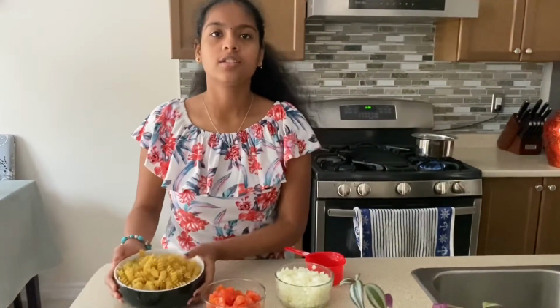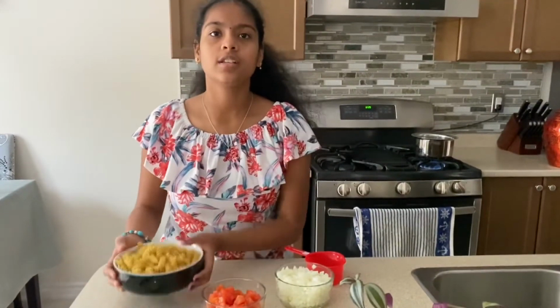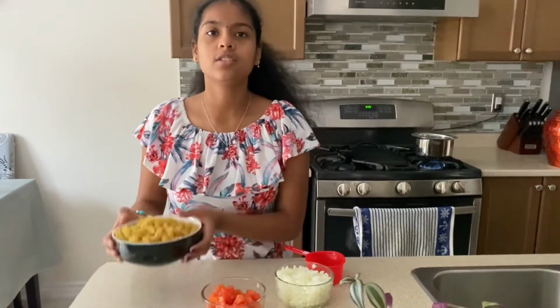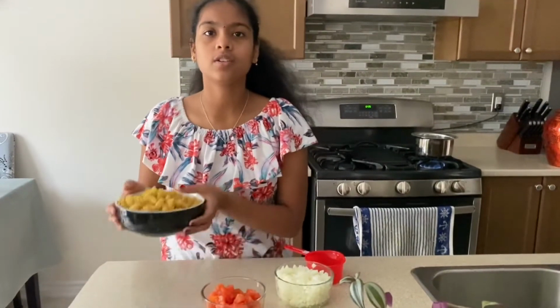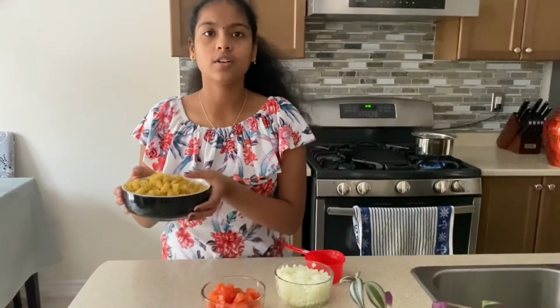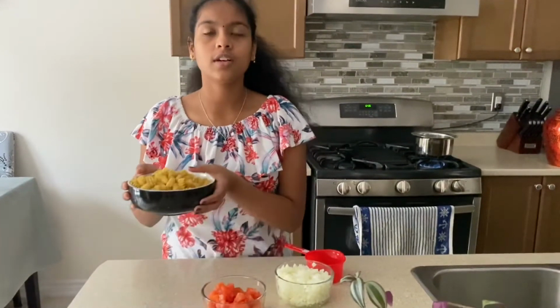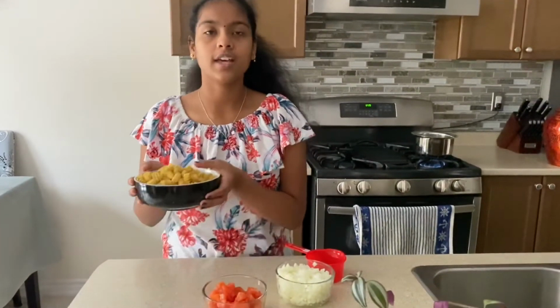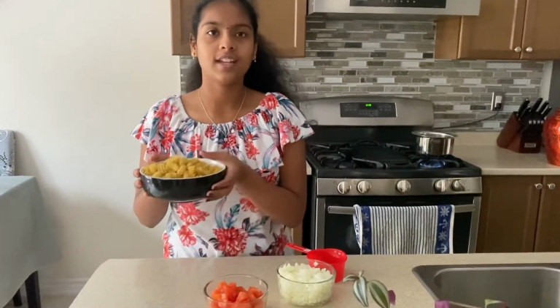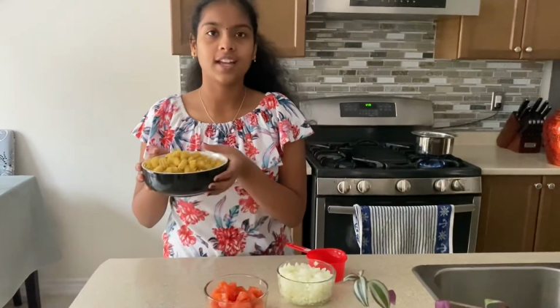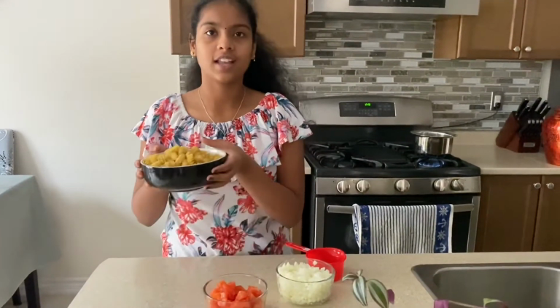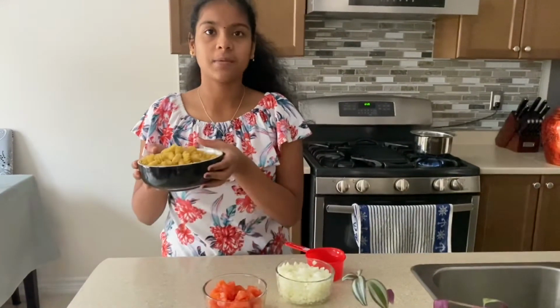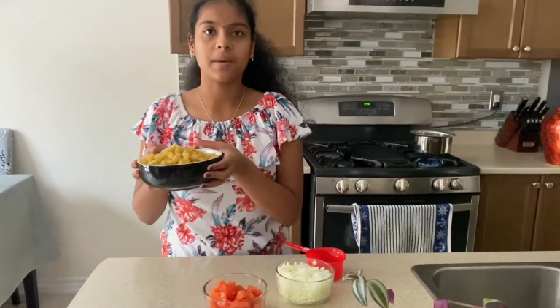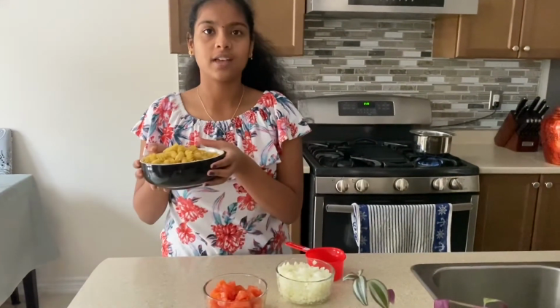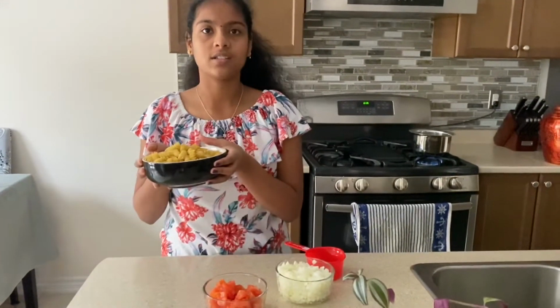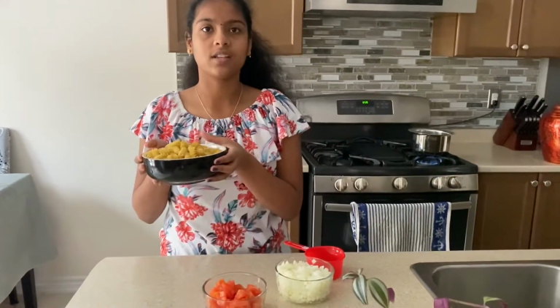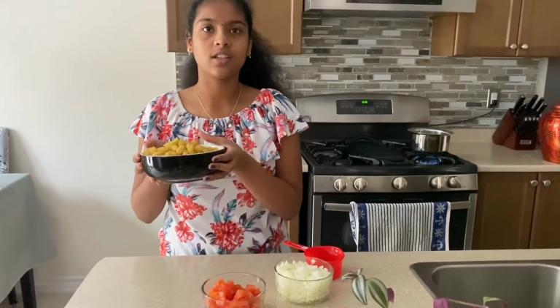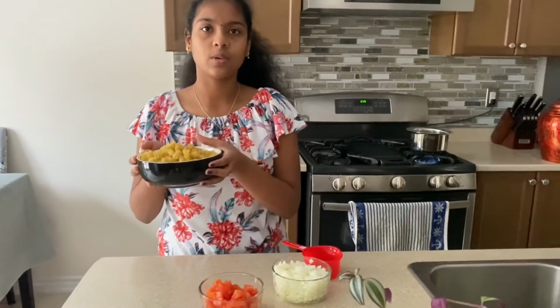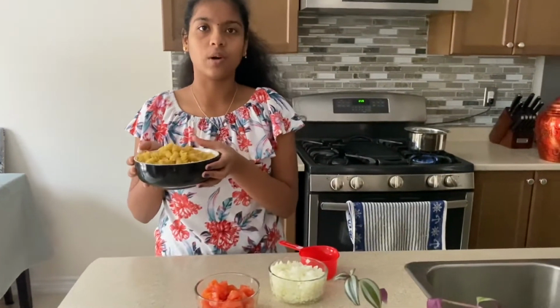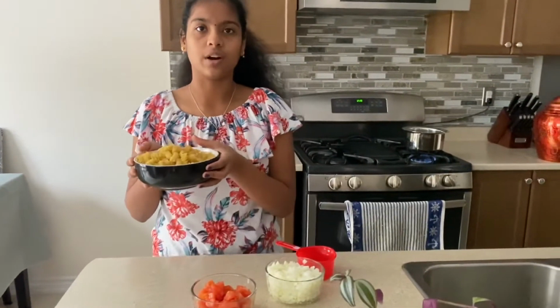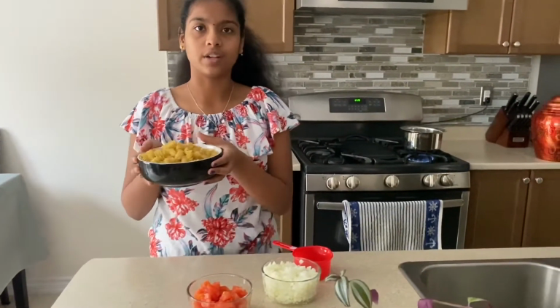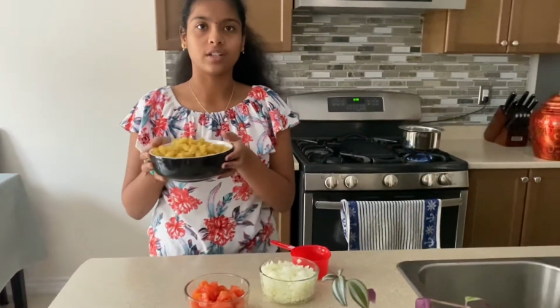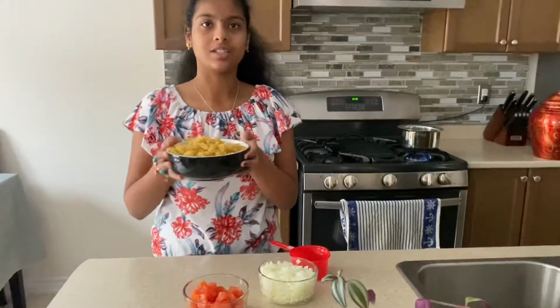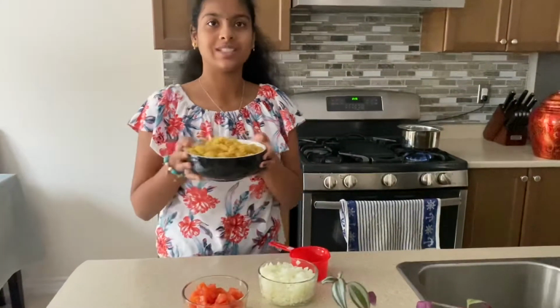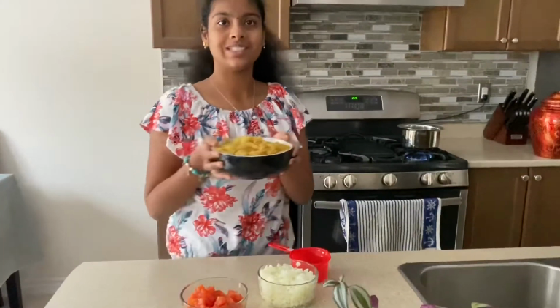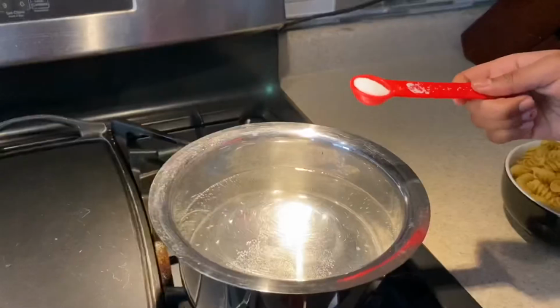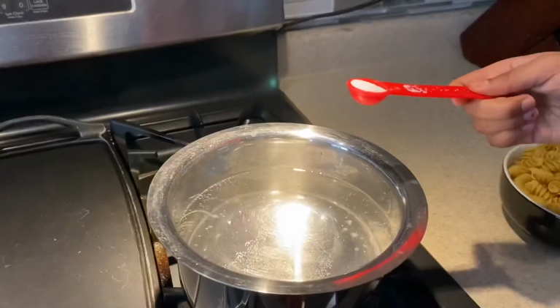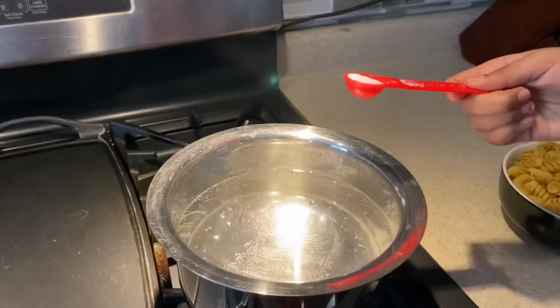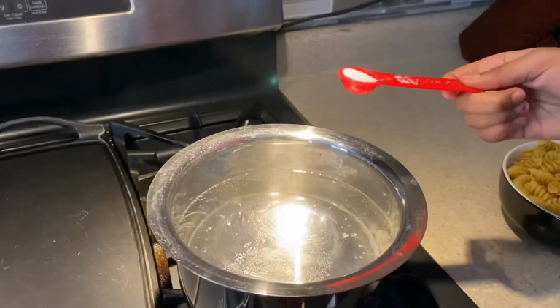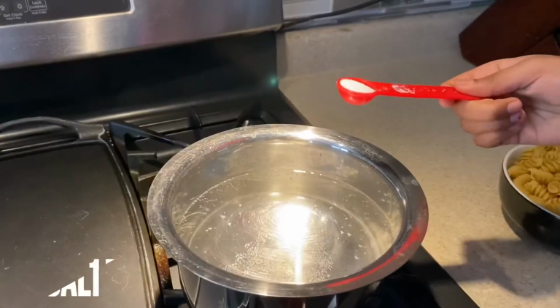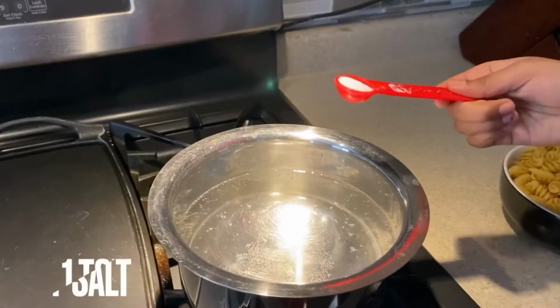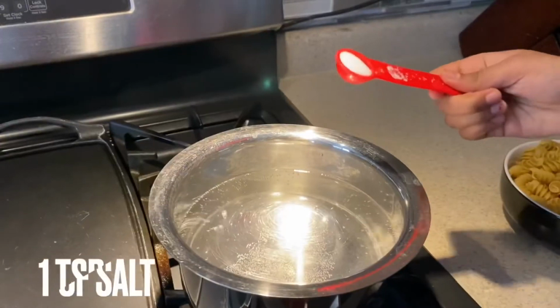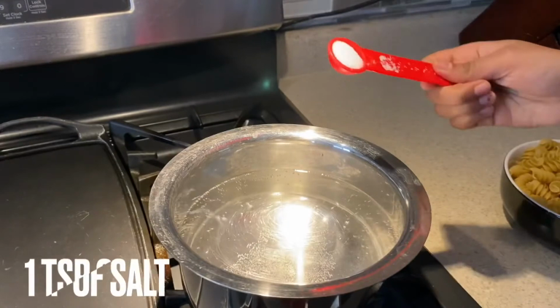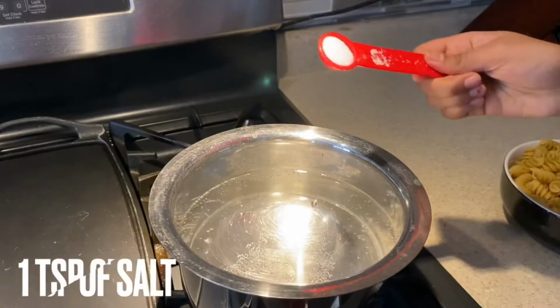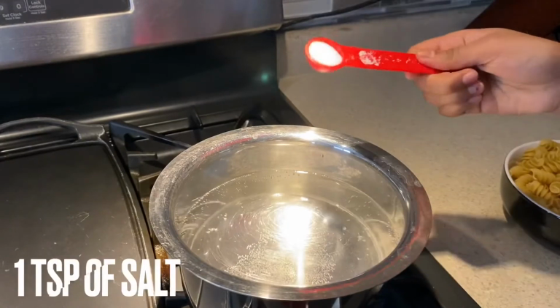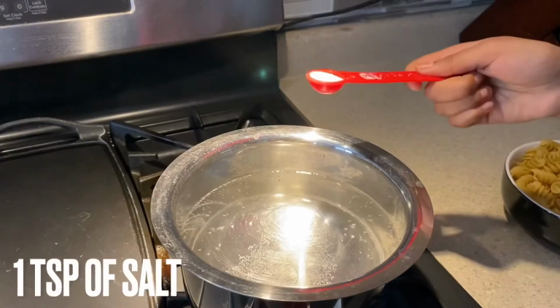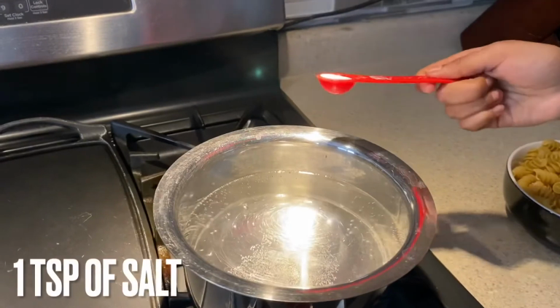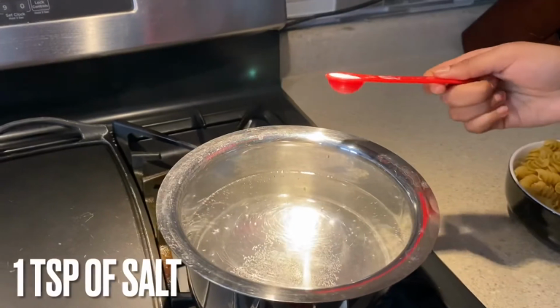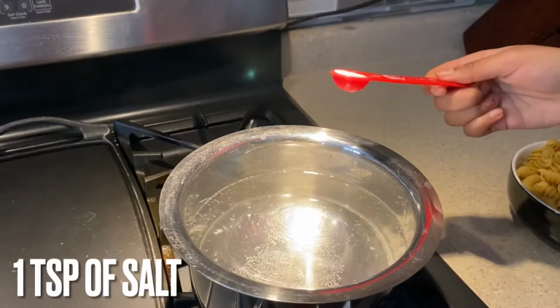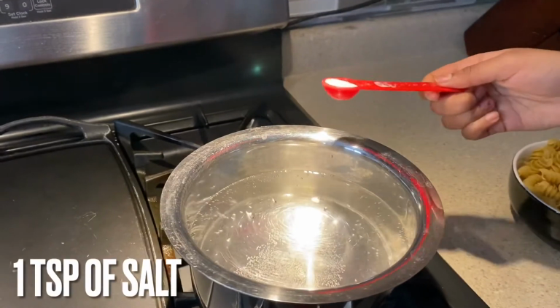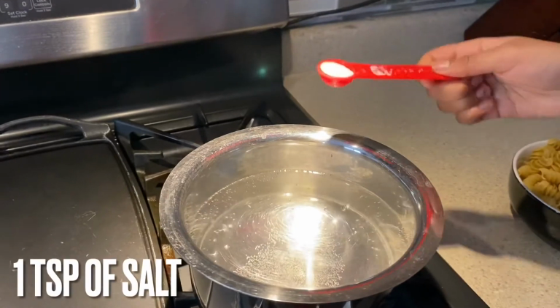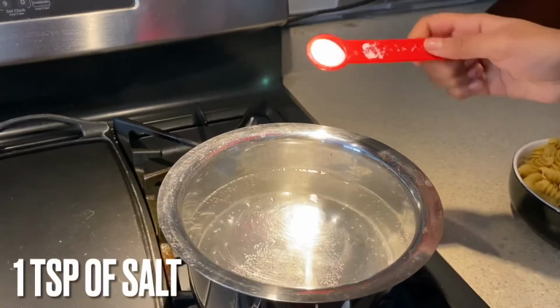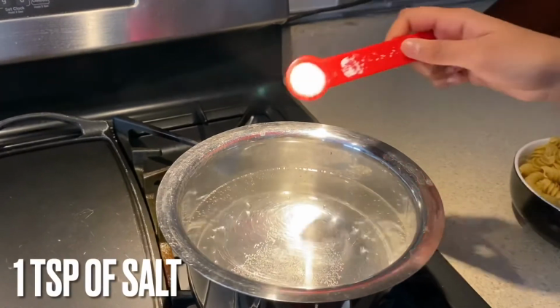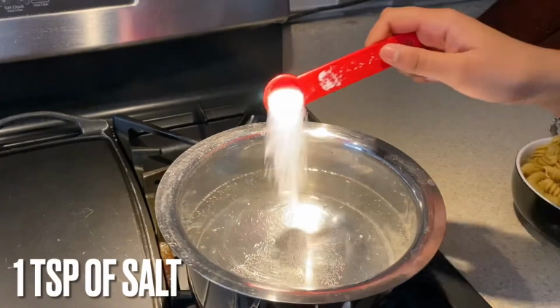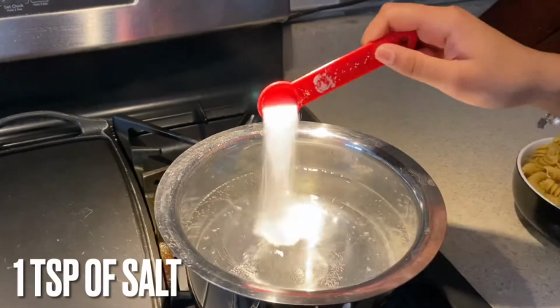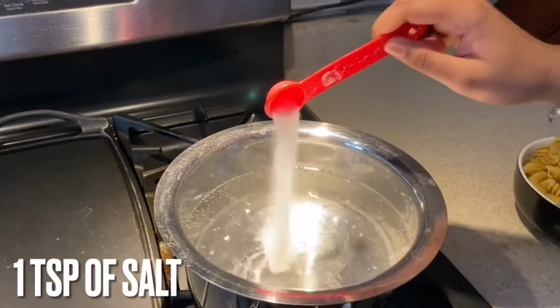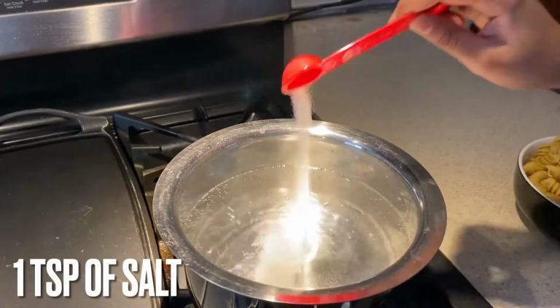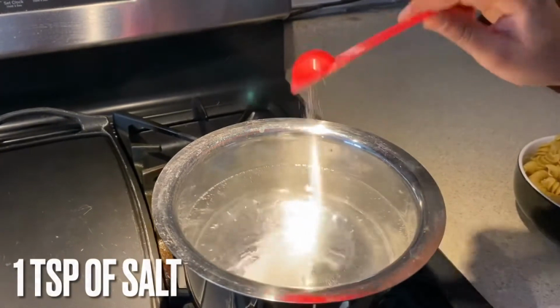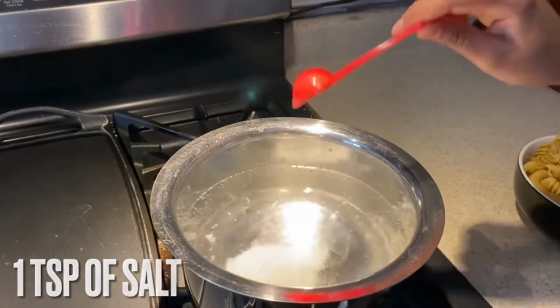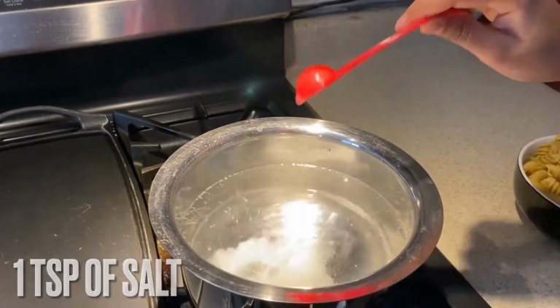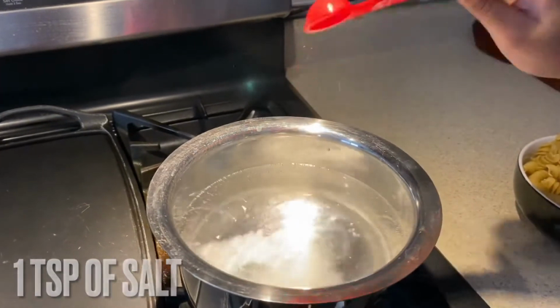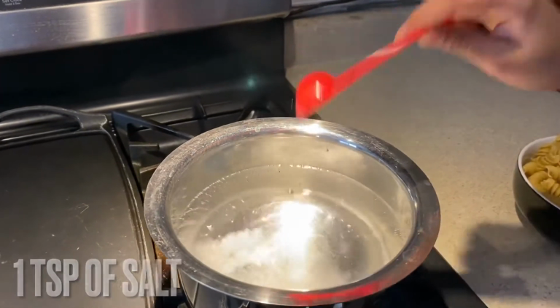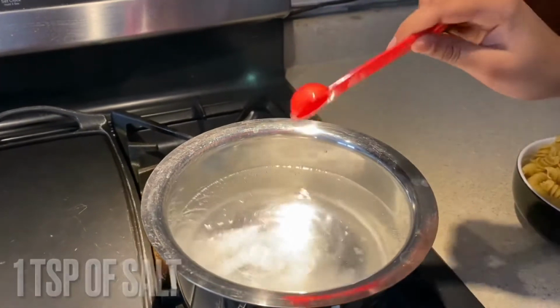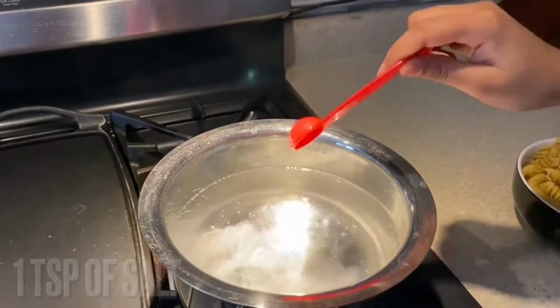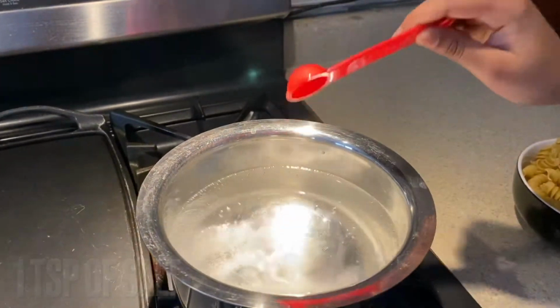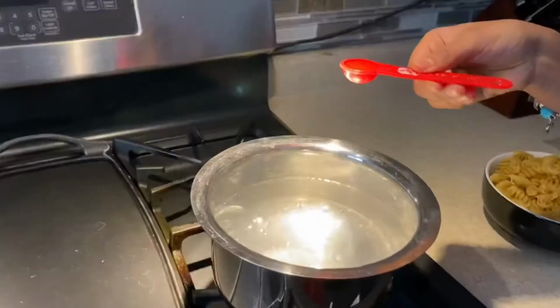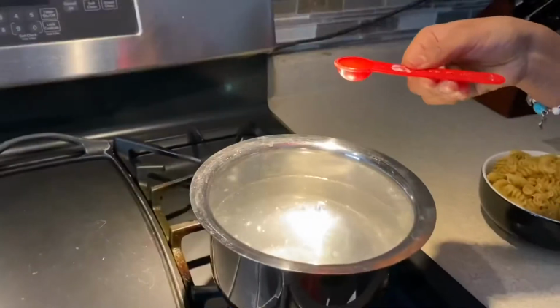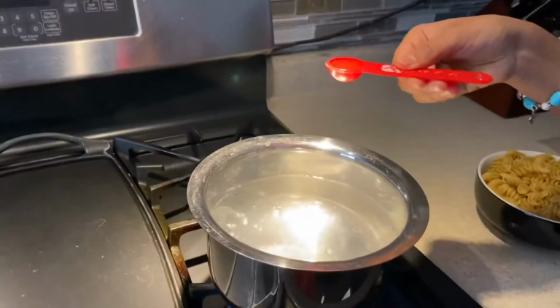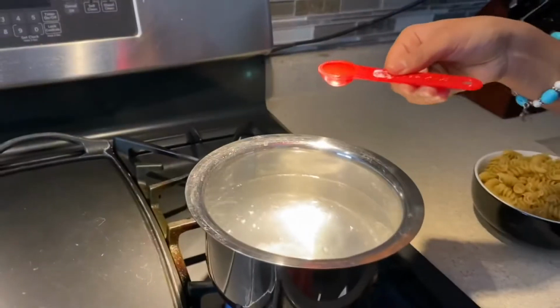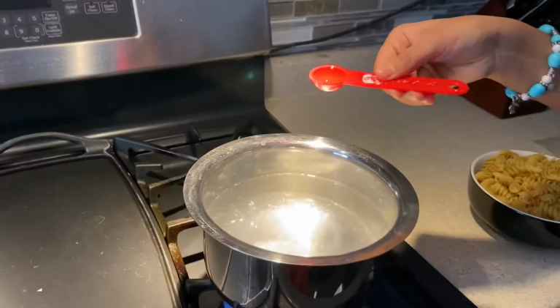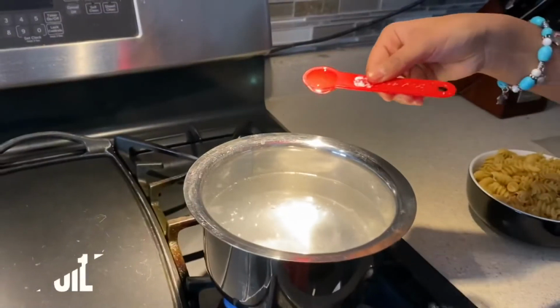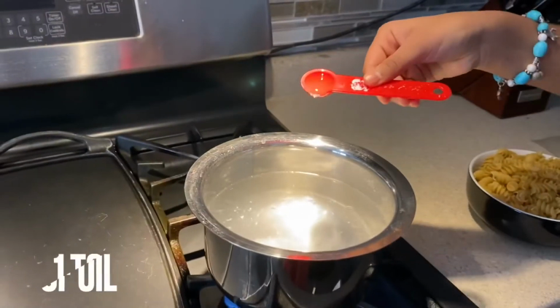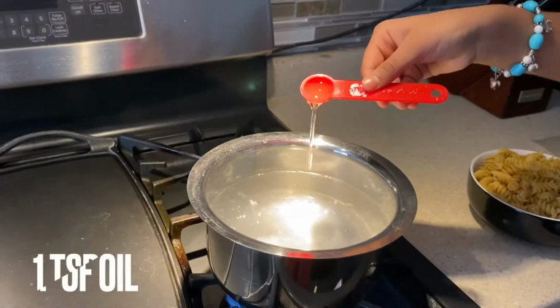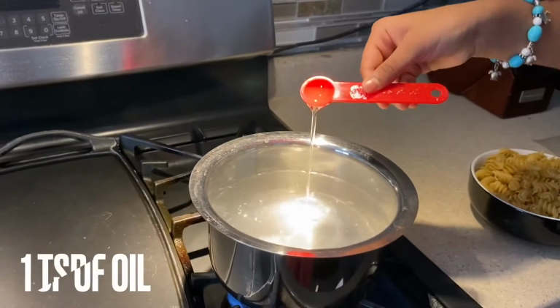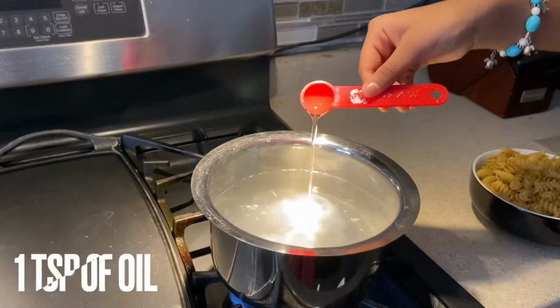Let's go ahead and add the pasta in the water. Add one teaspoon of salt in the boiling water and one teaspoon of oil.